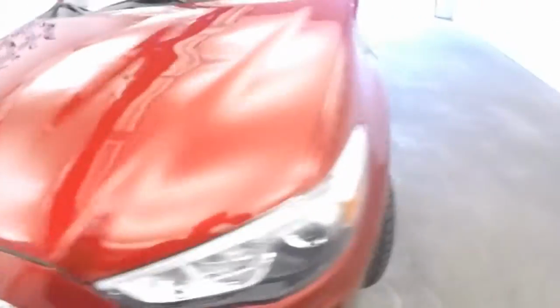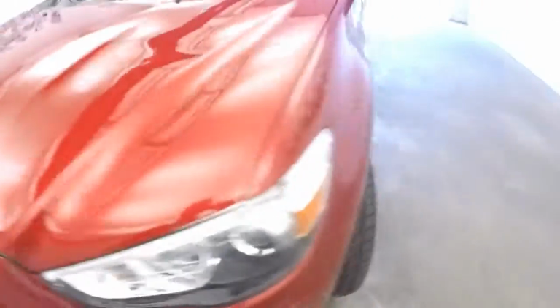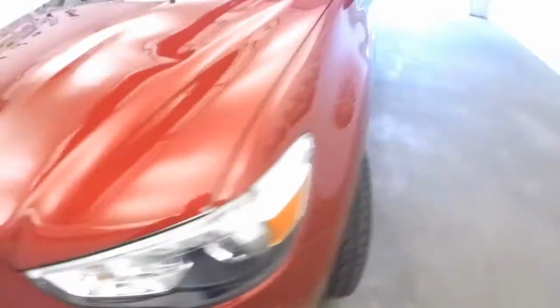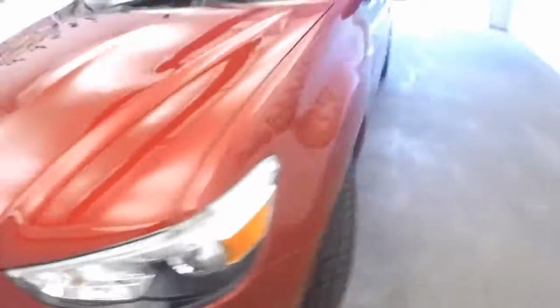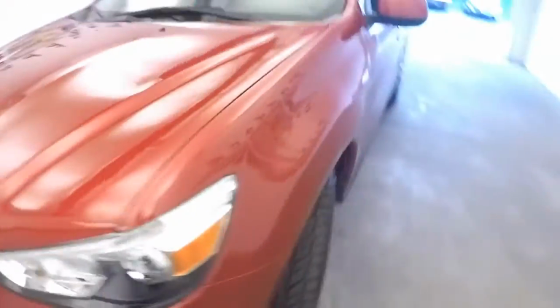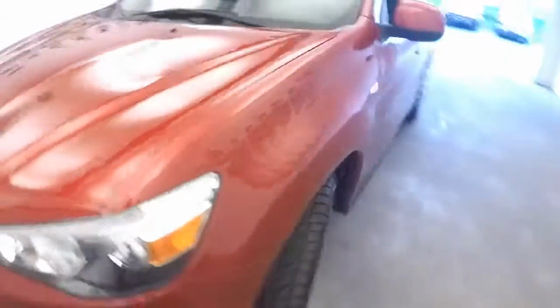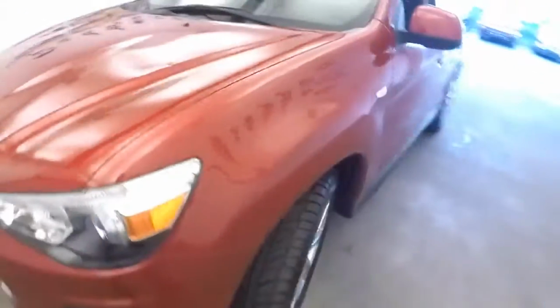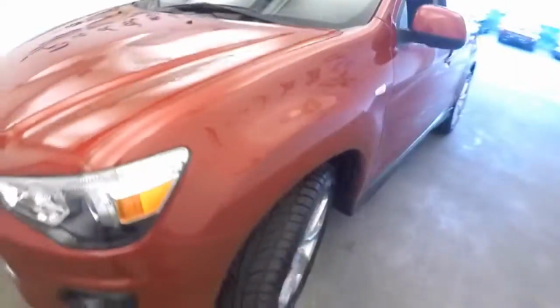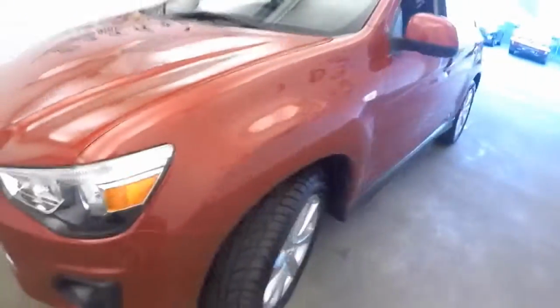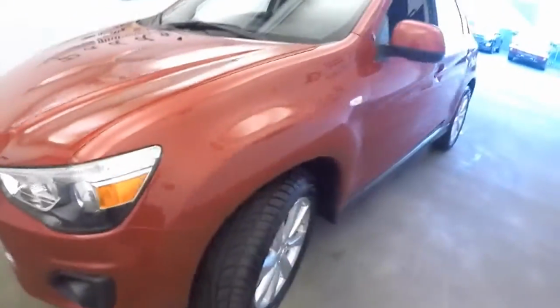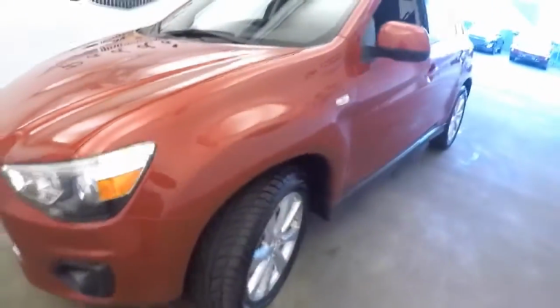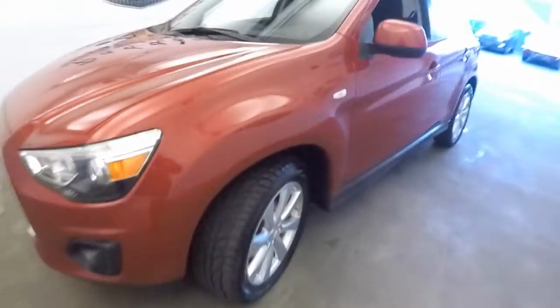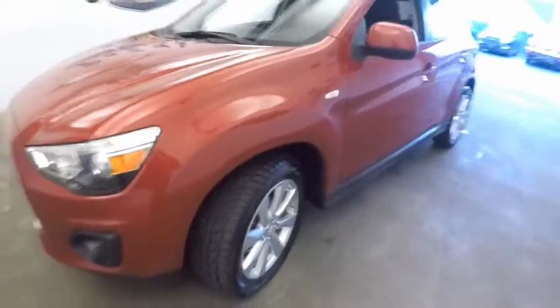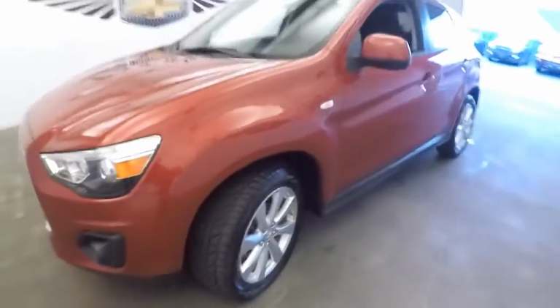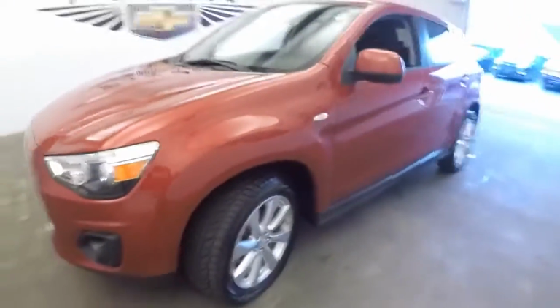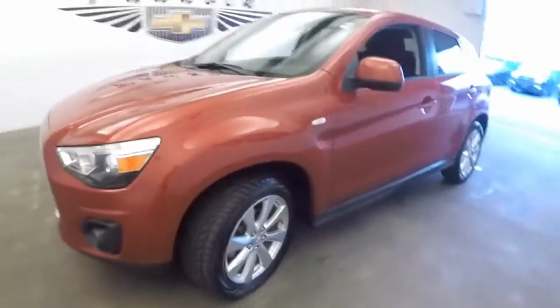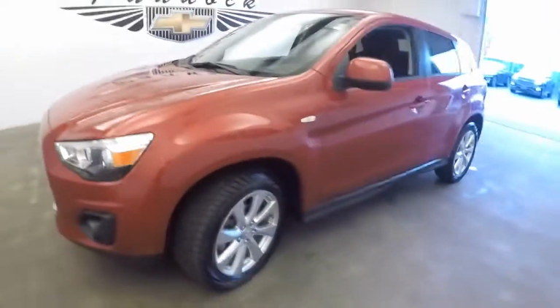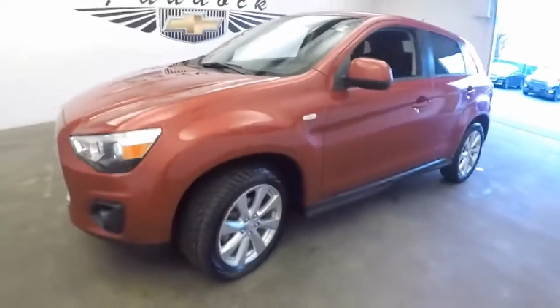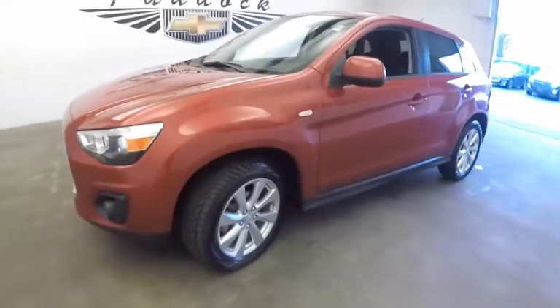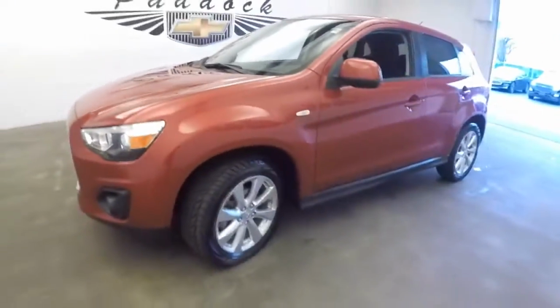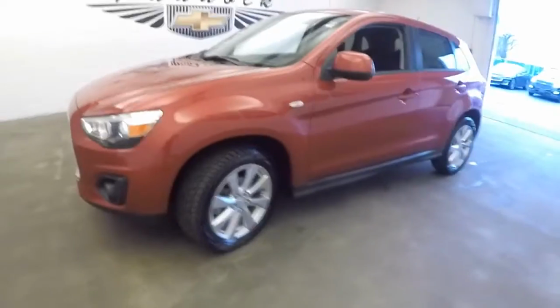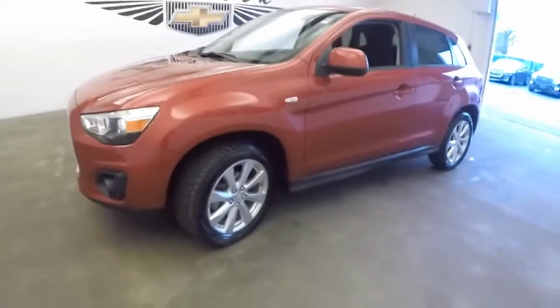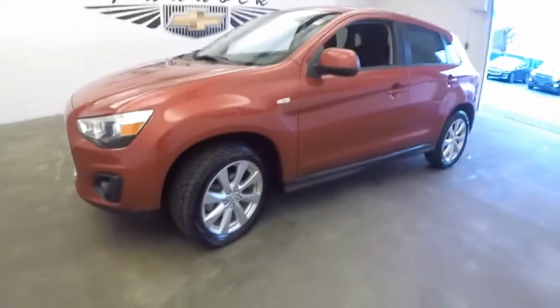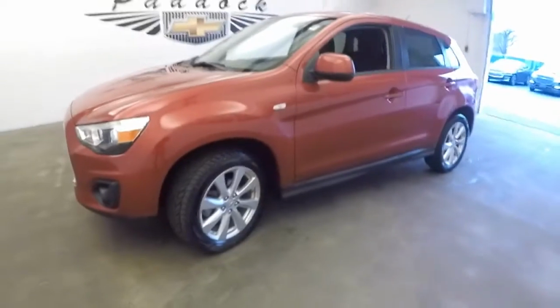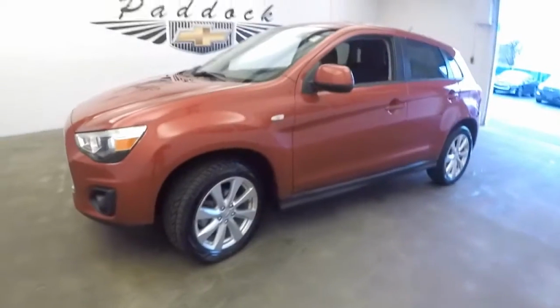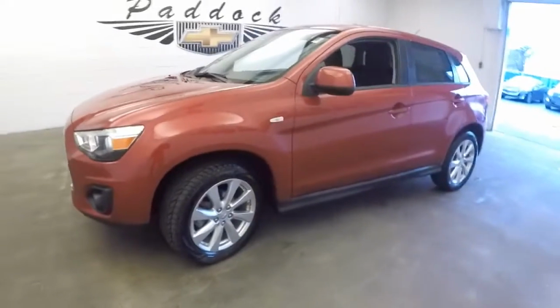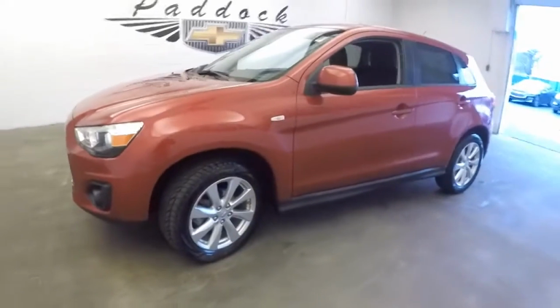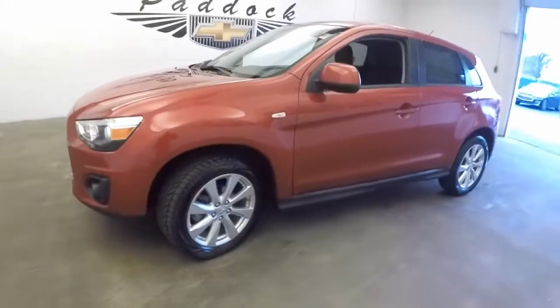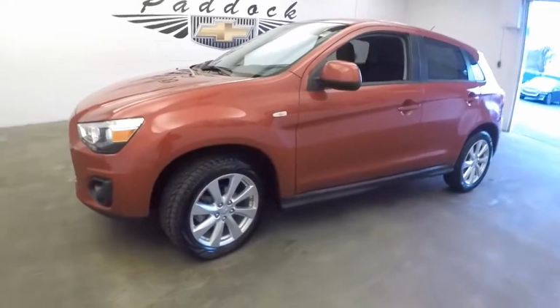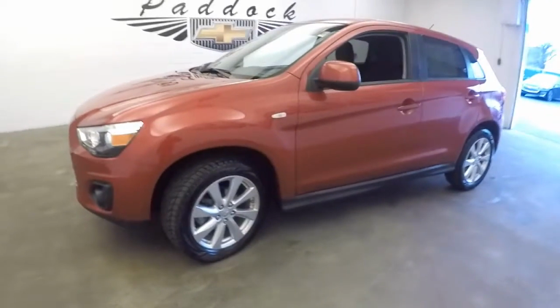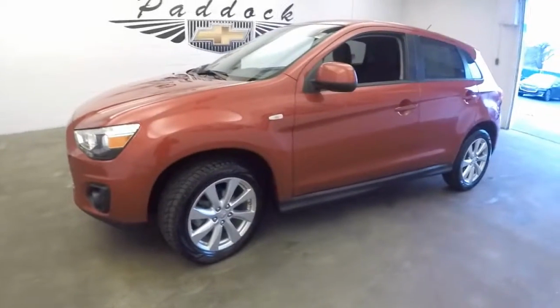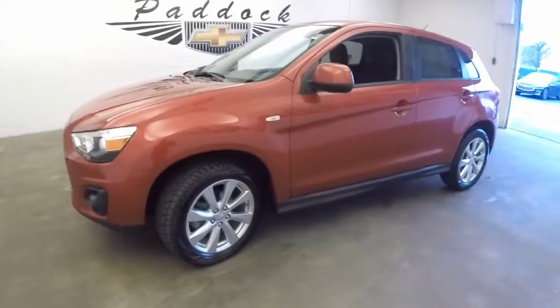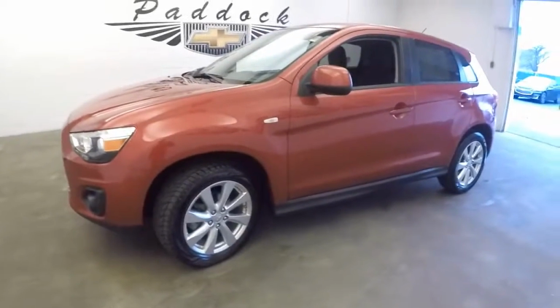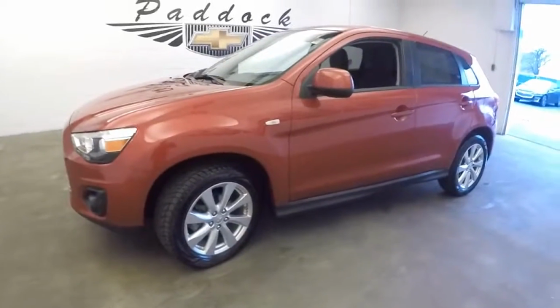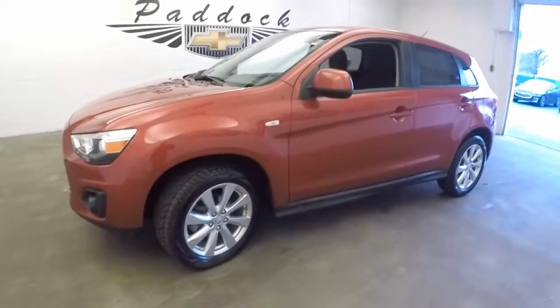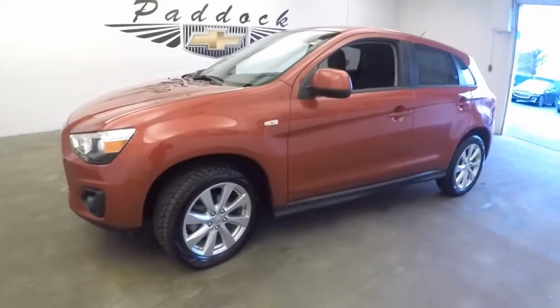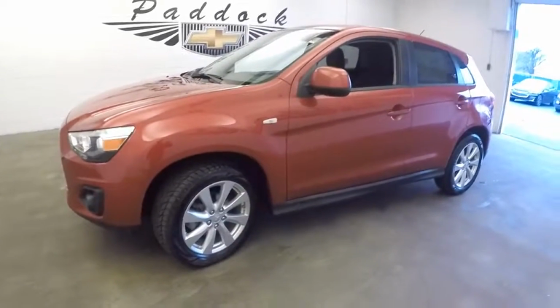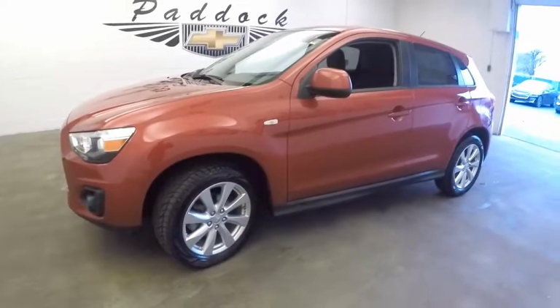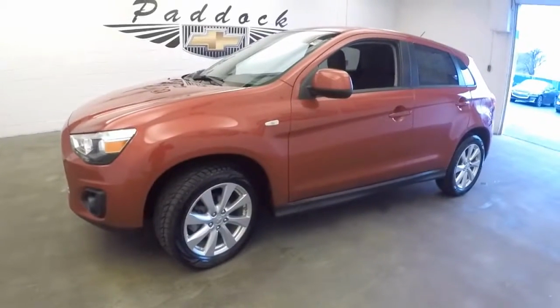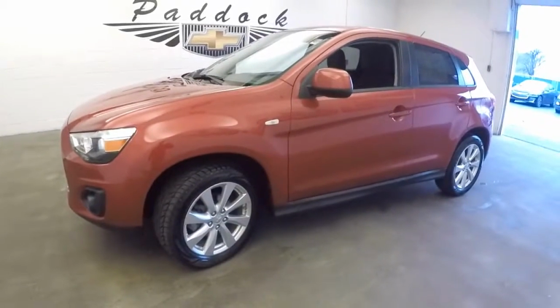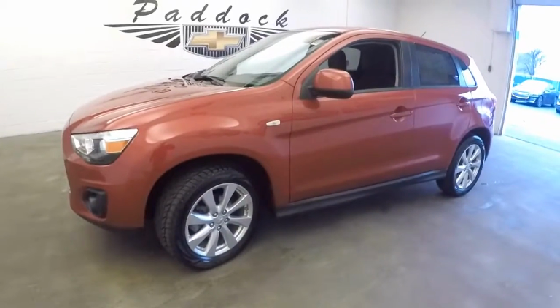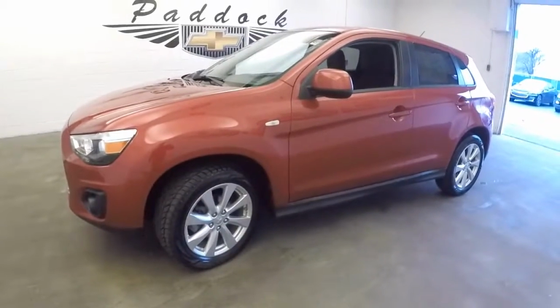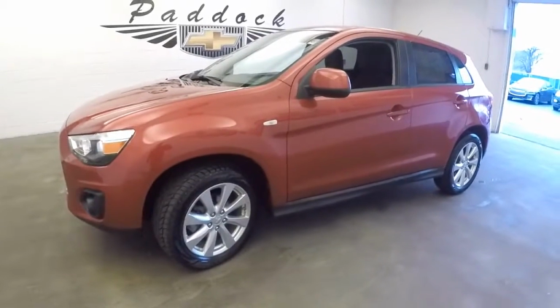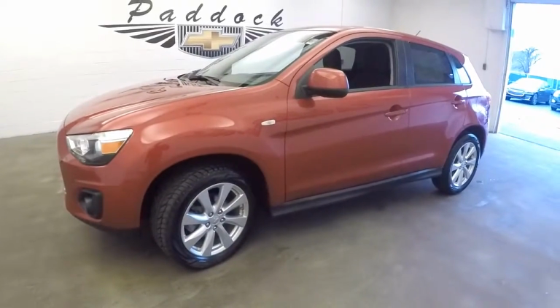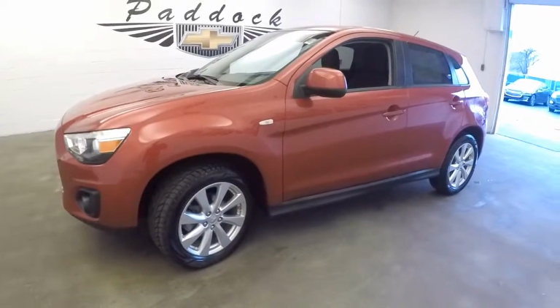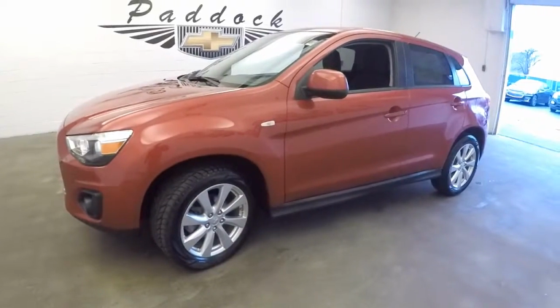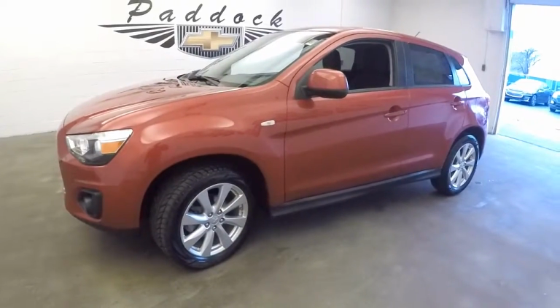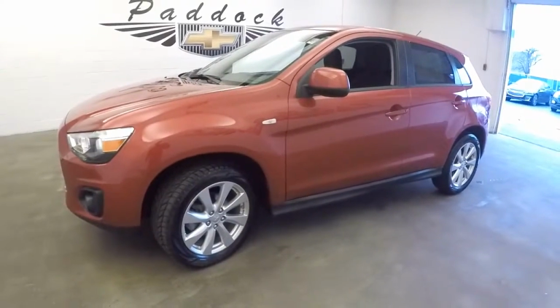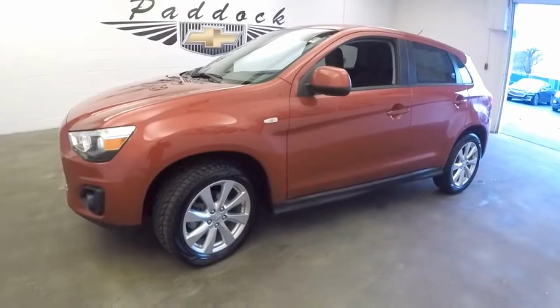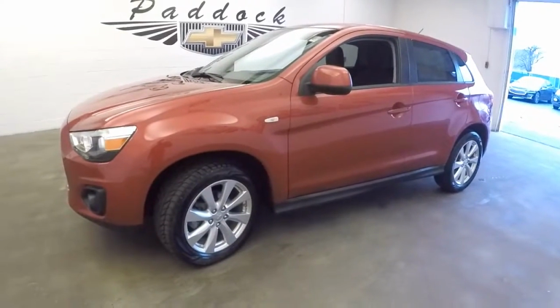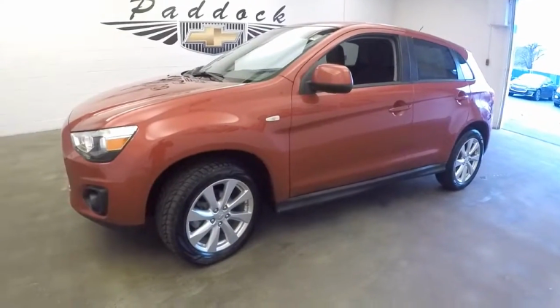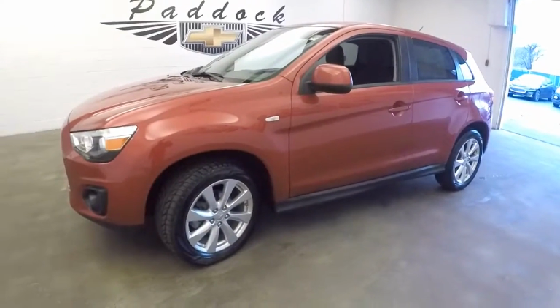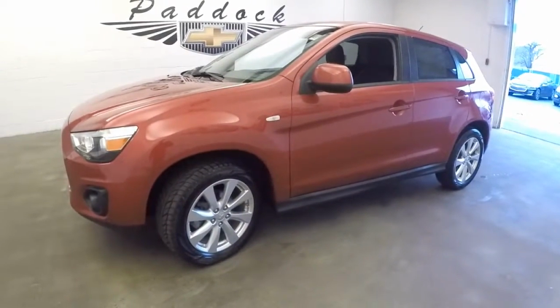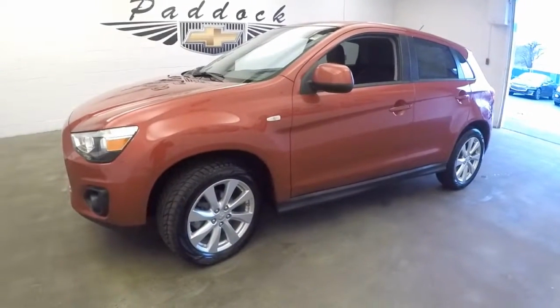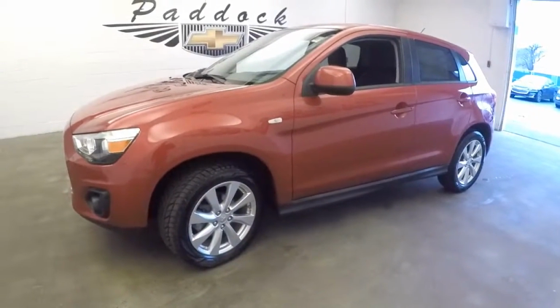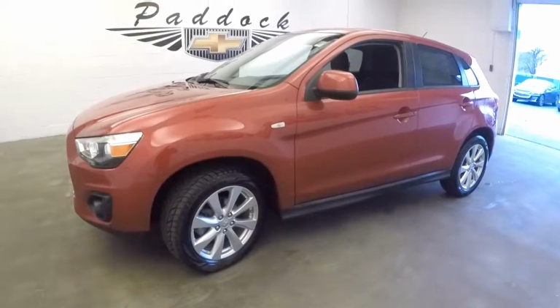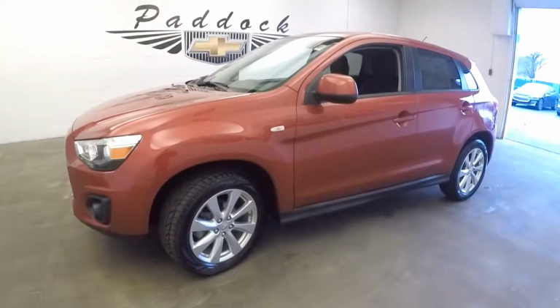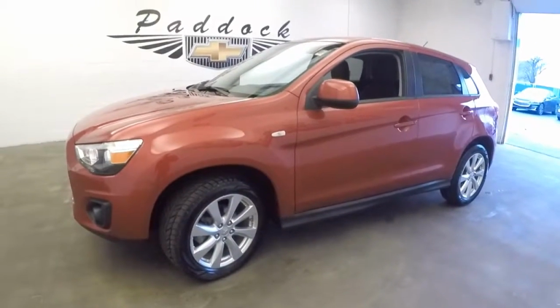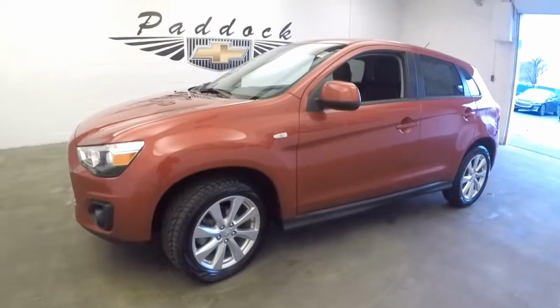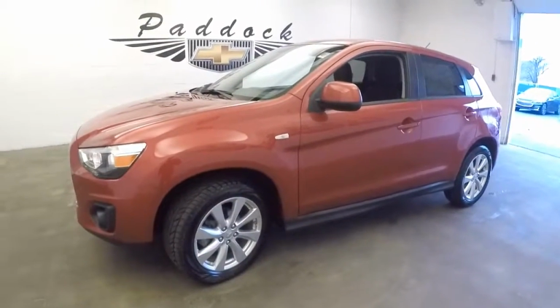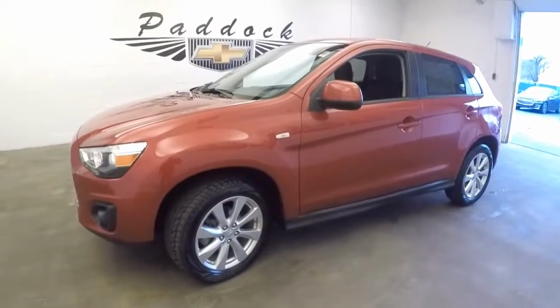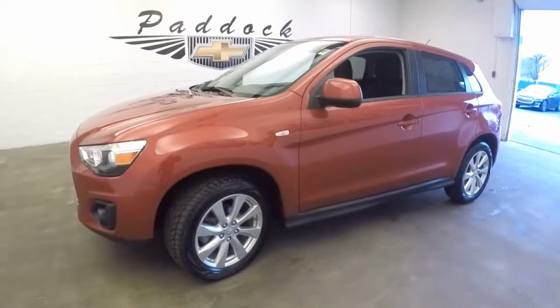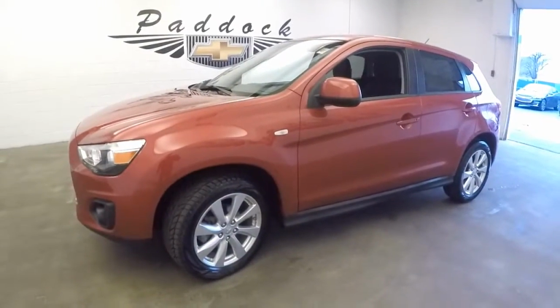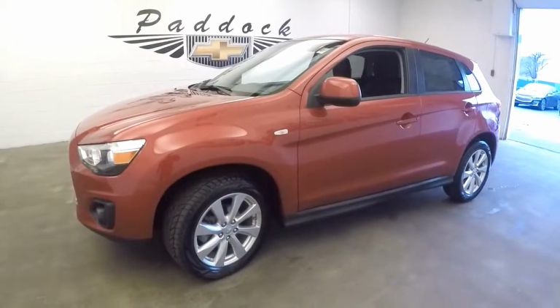To find out more about this vehicle or any of our SUVs, give us a call at 876-0945.